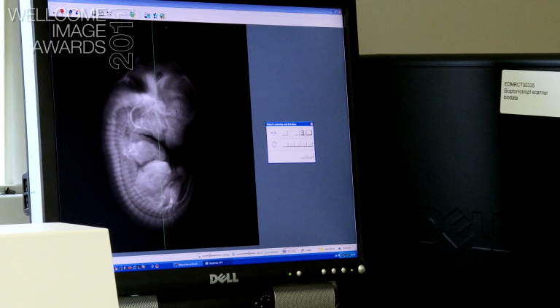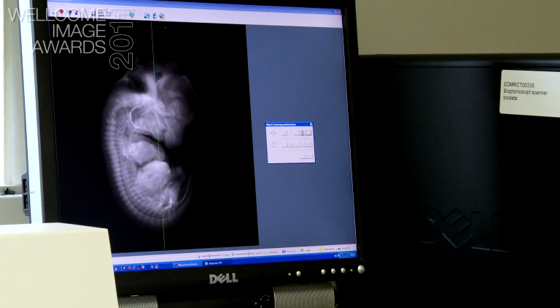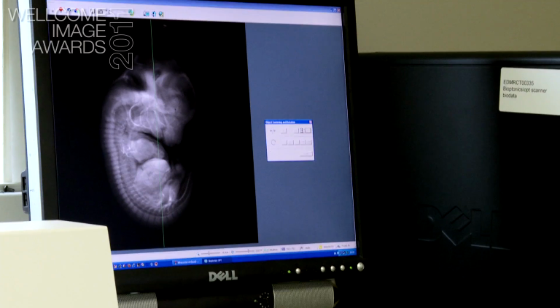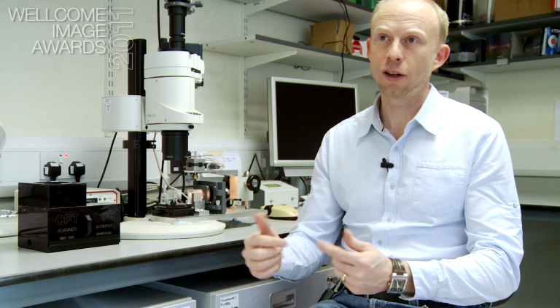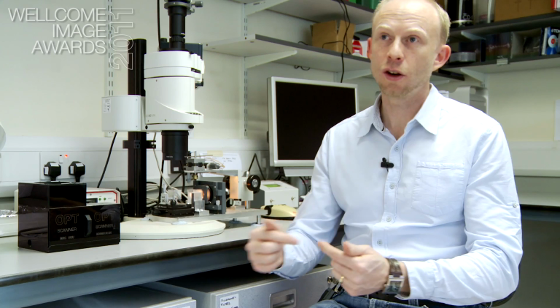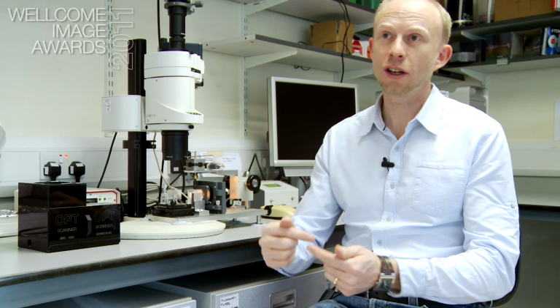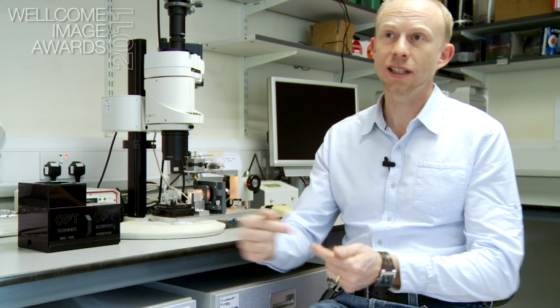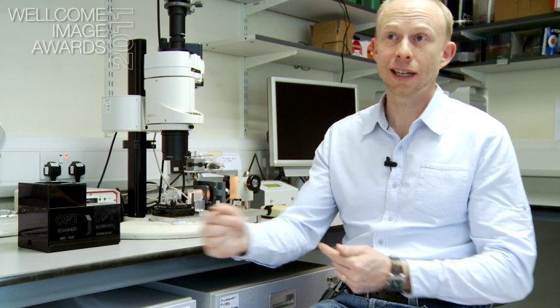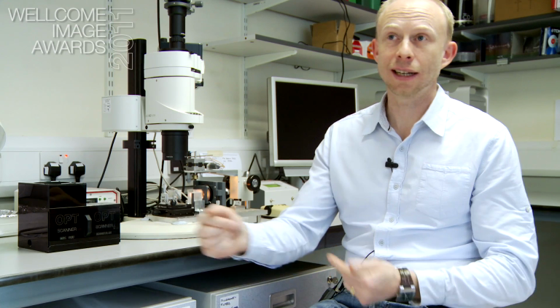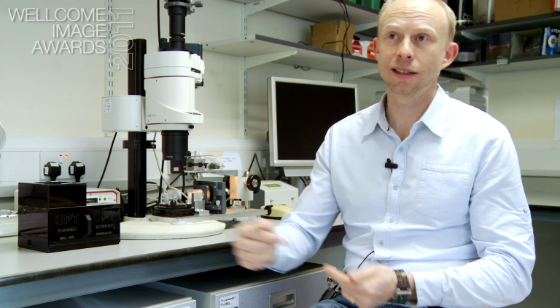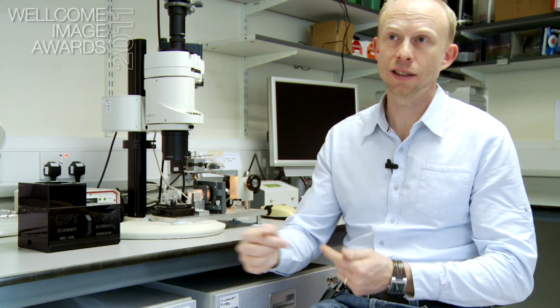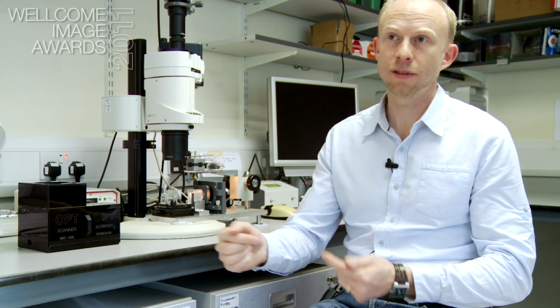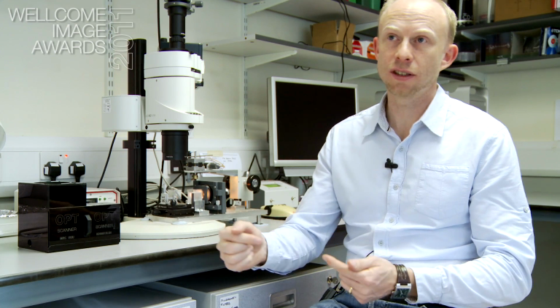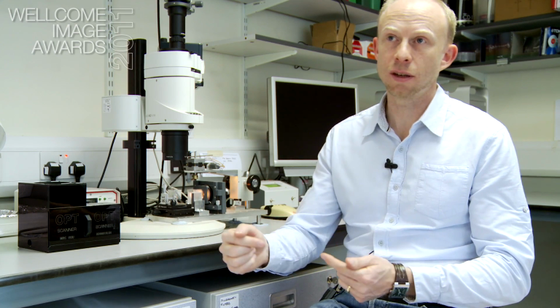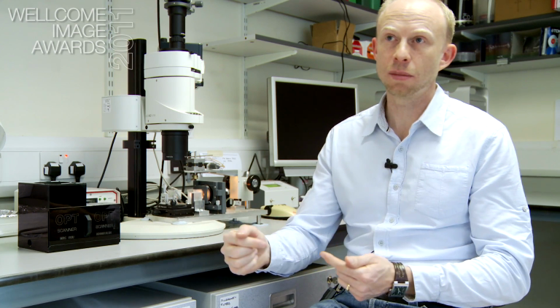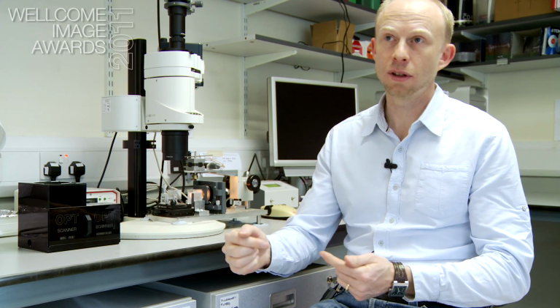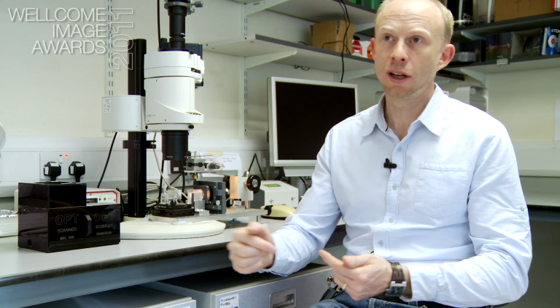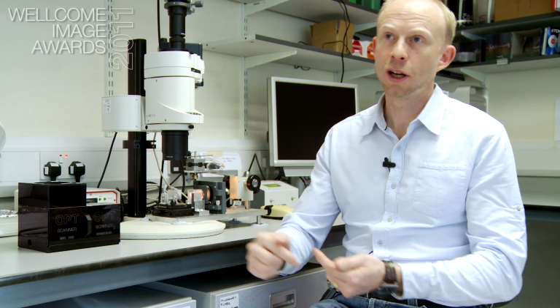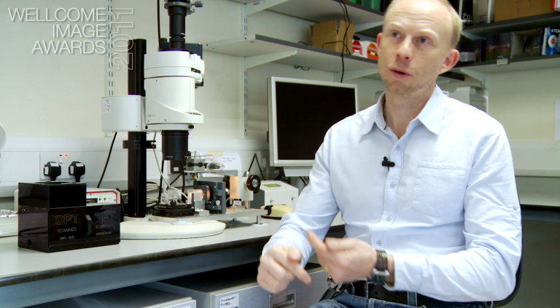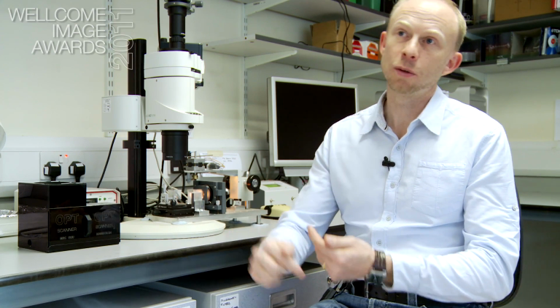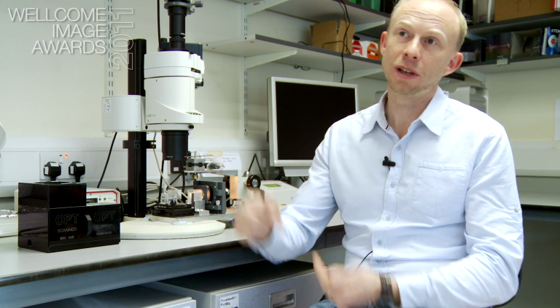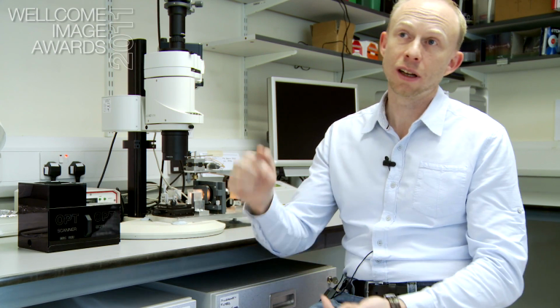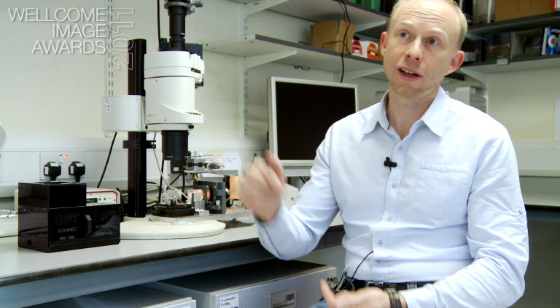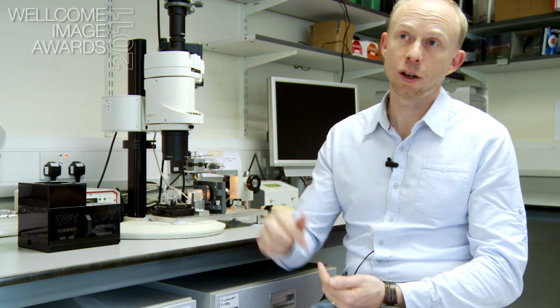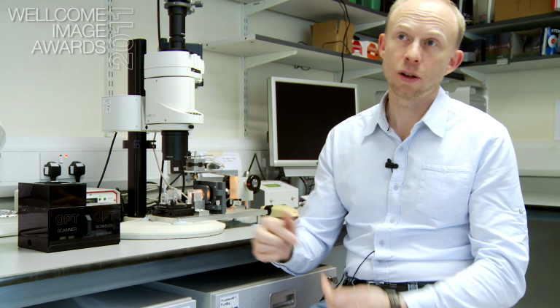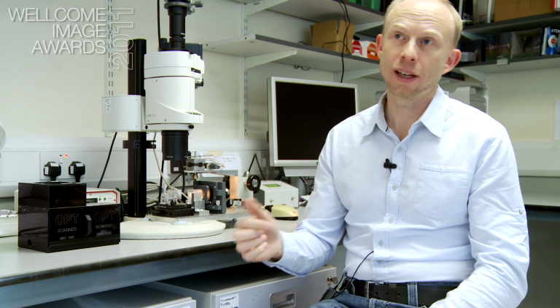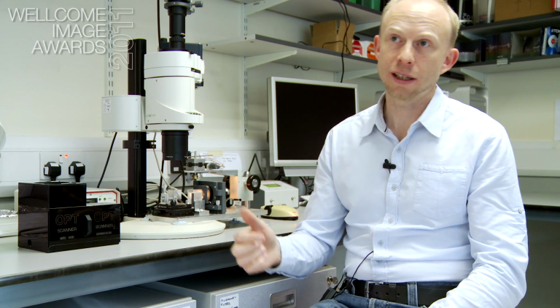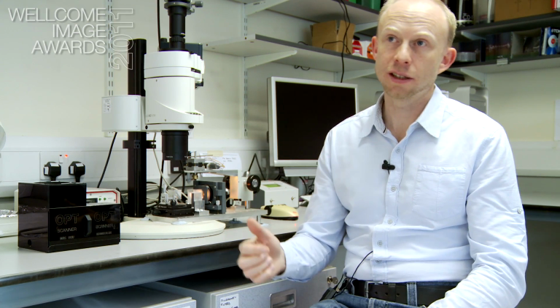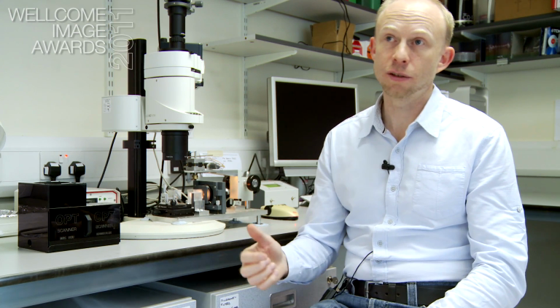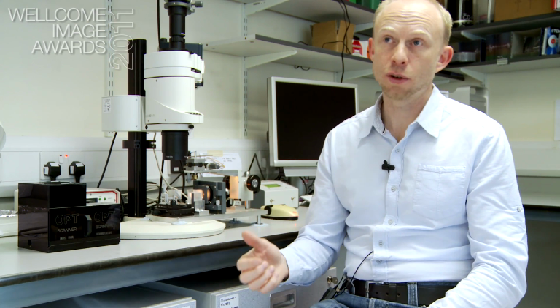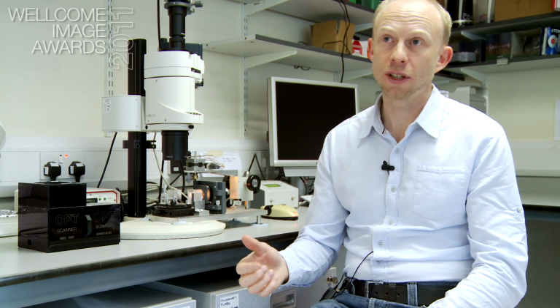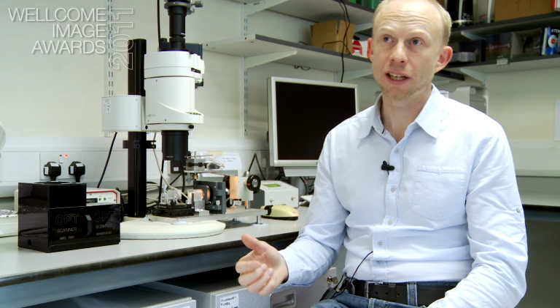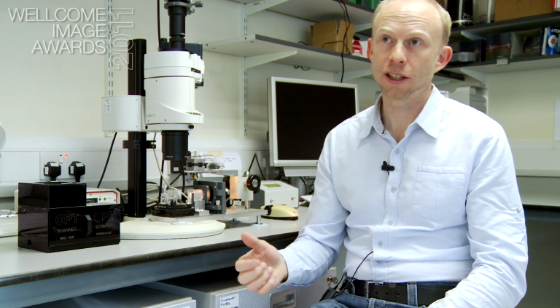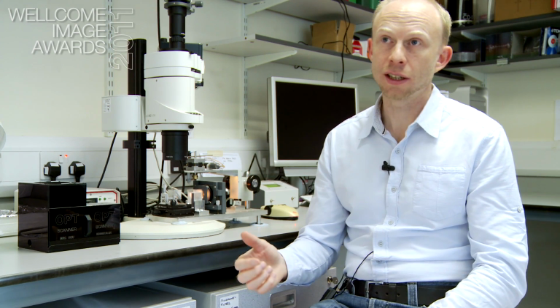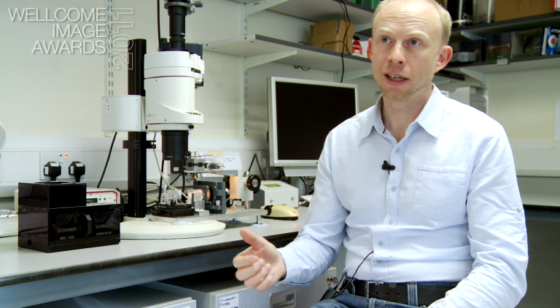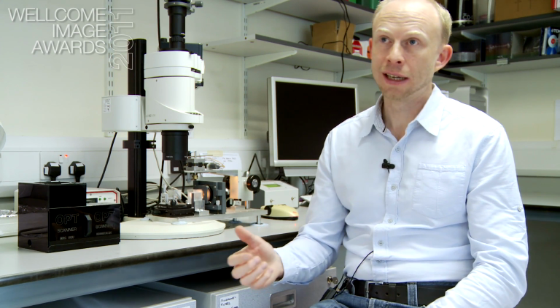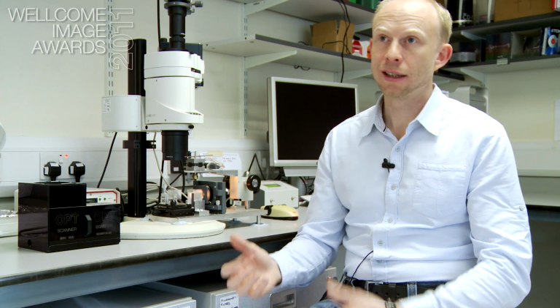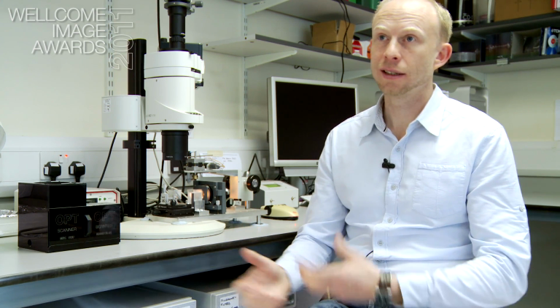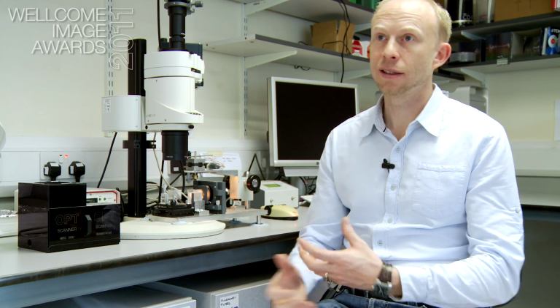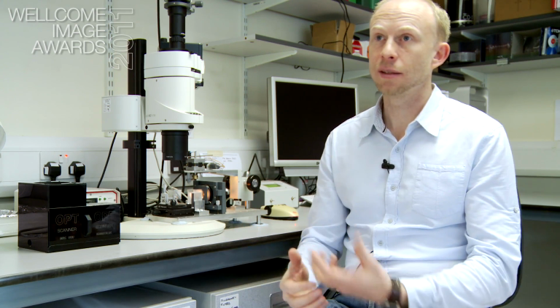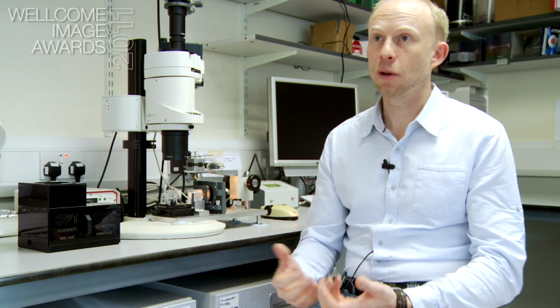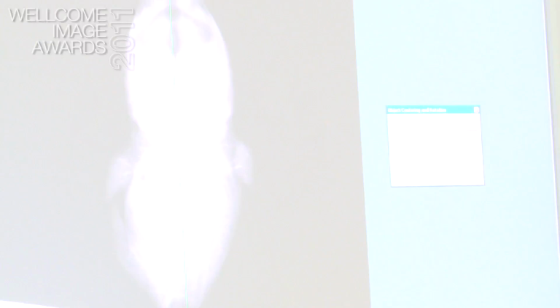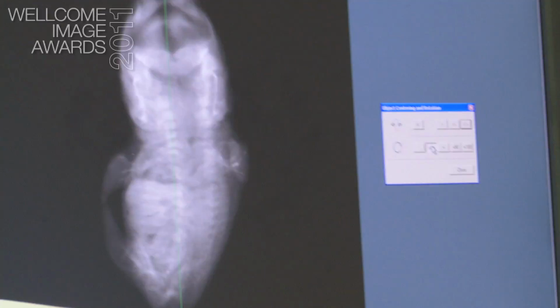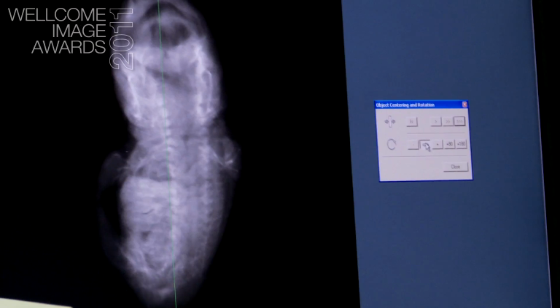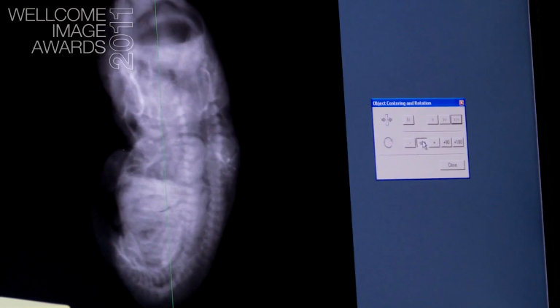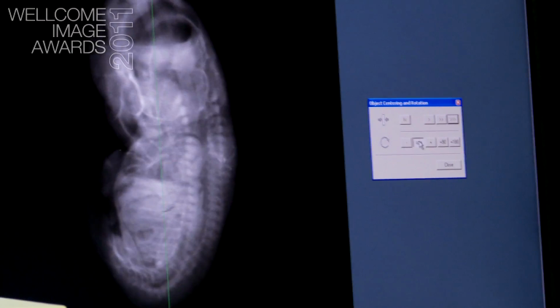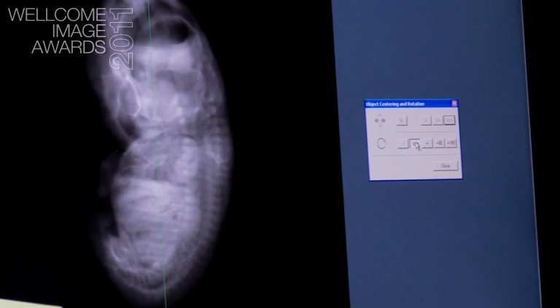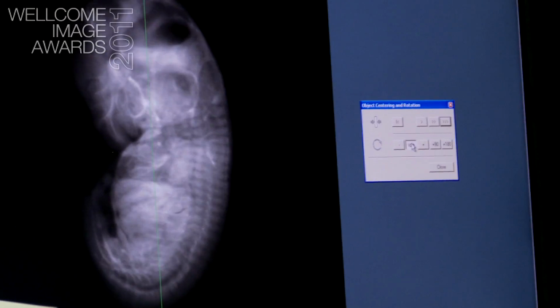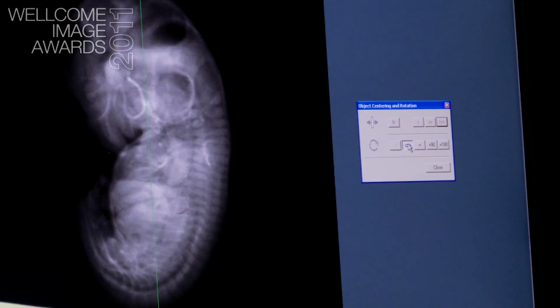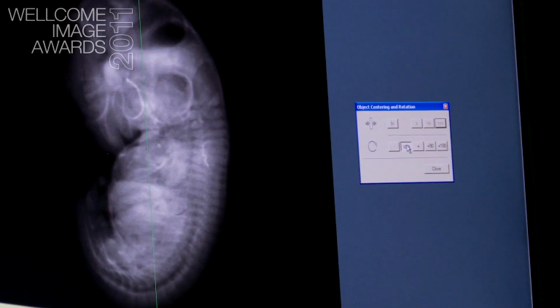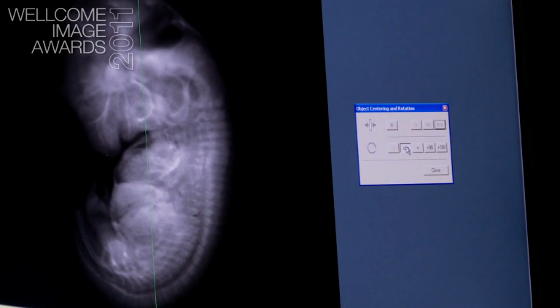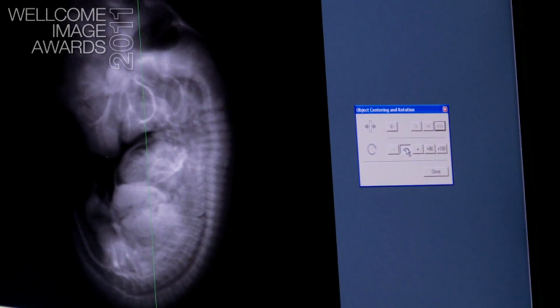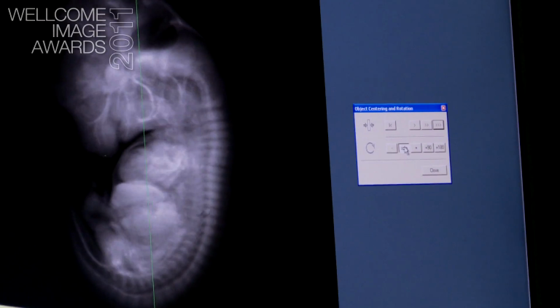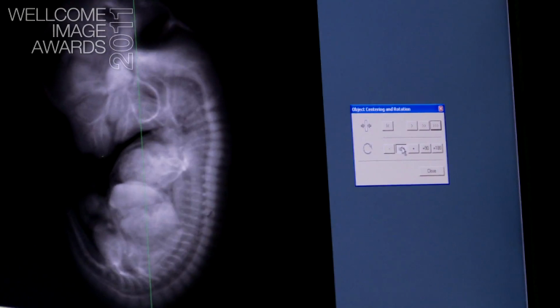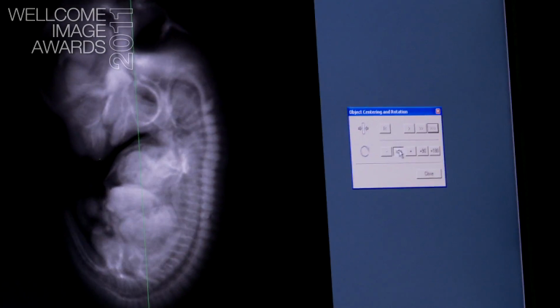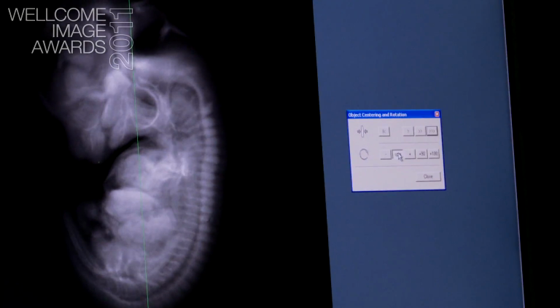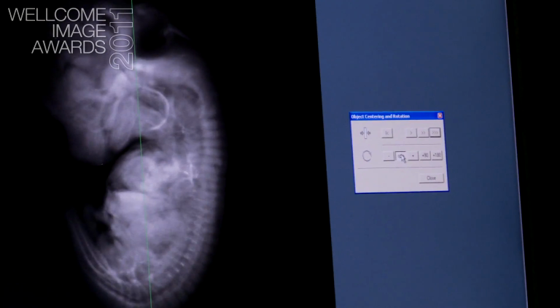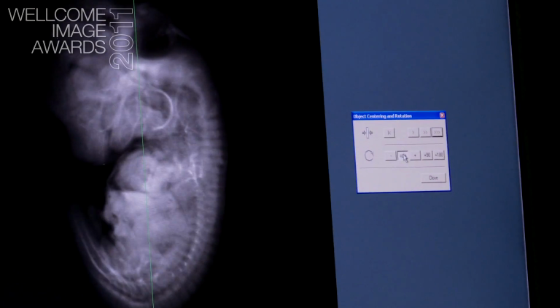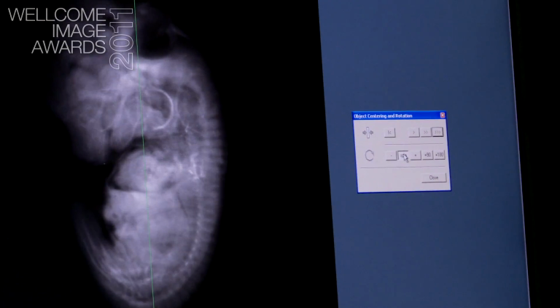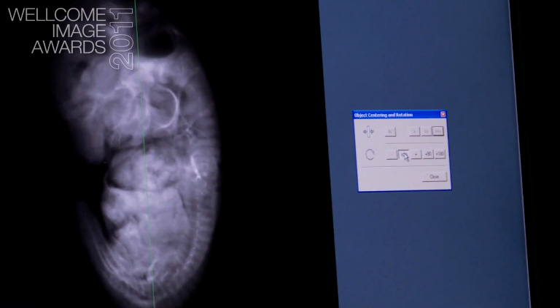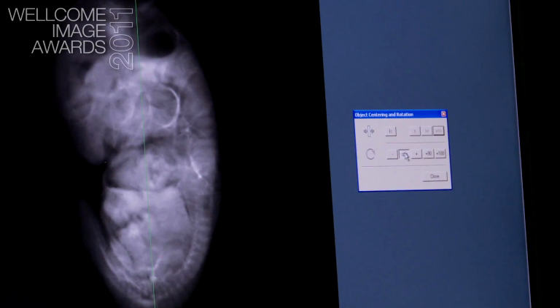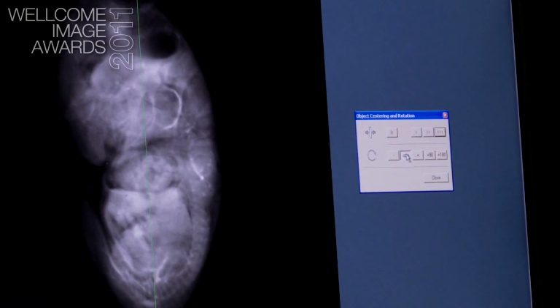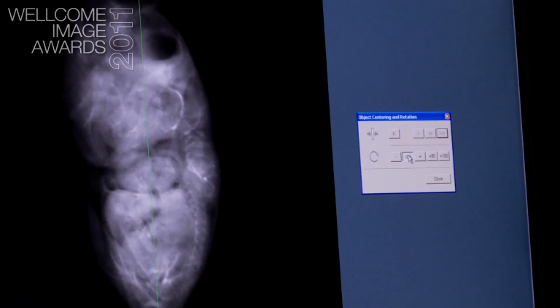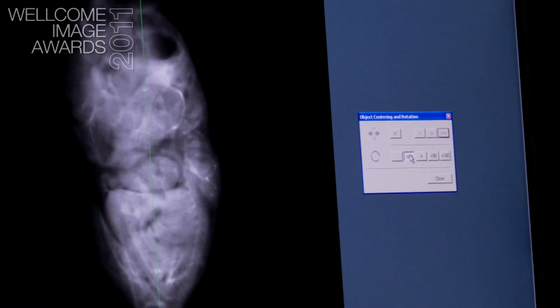The longest axis of the sample will be lying along the axis of rotation. This is the most optimal way to get good information out of the sample.